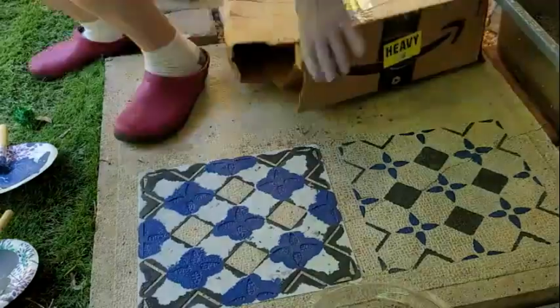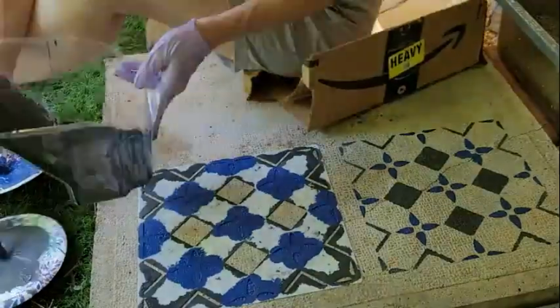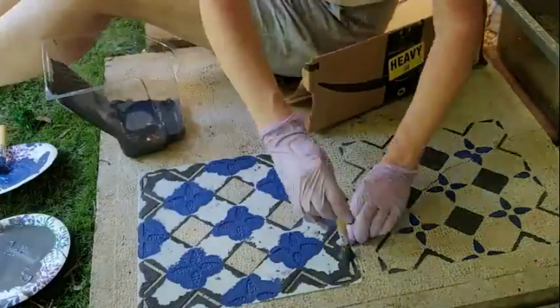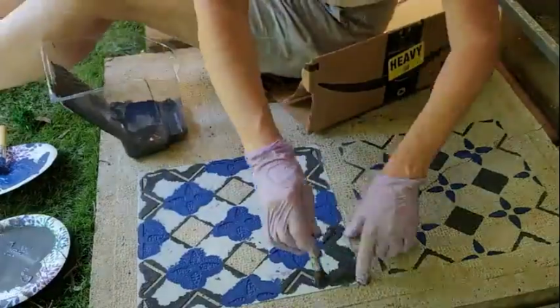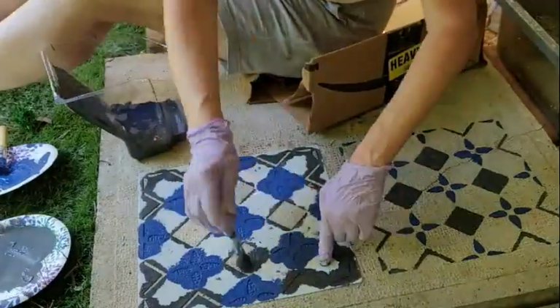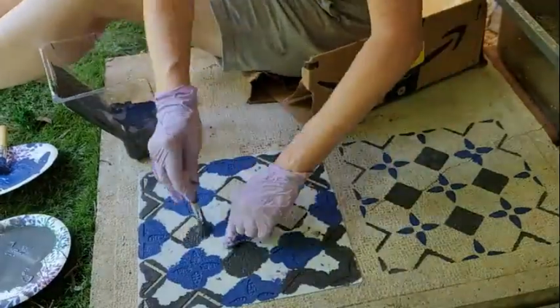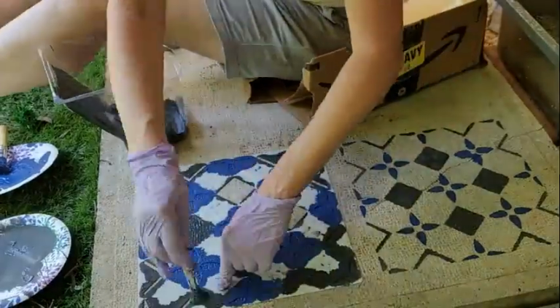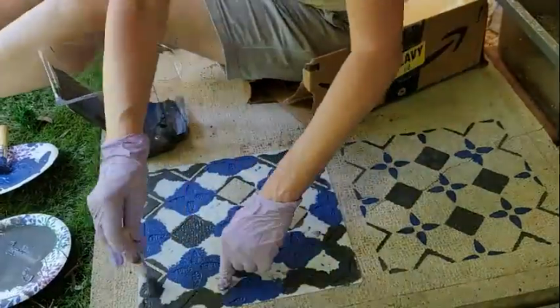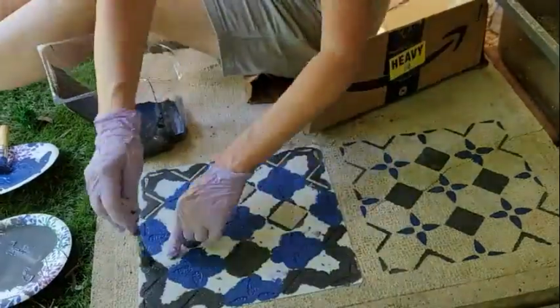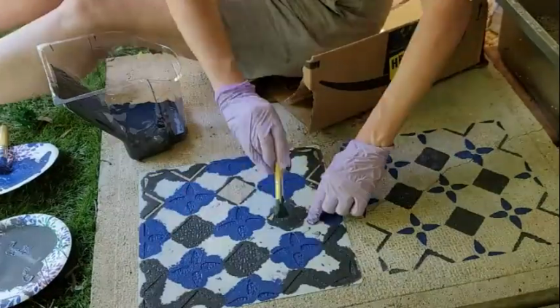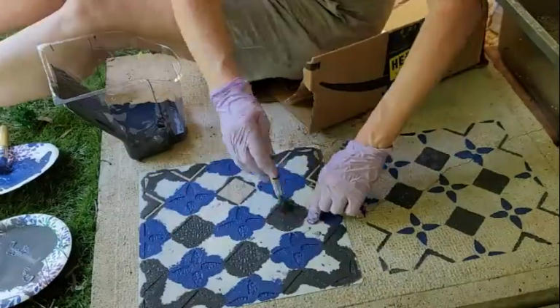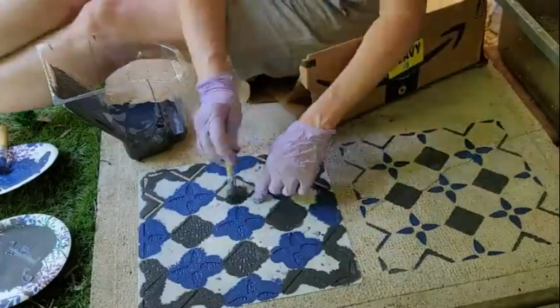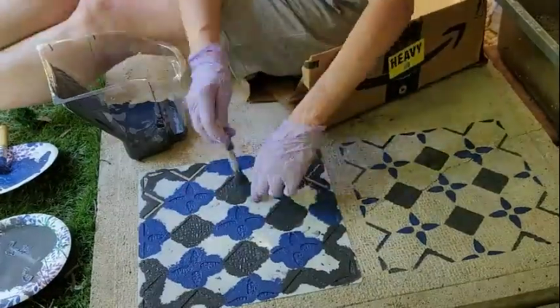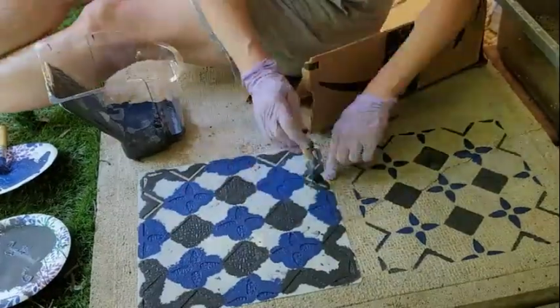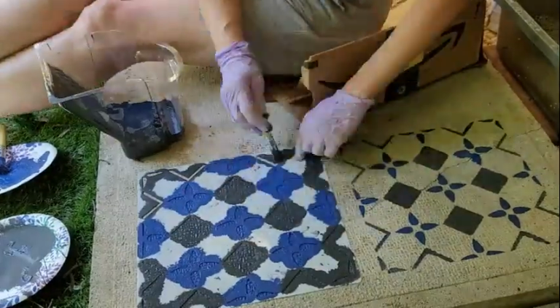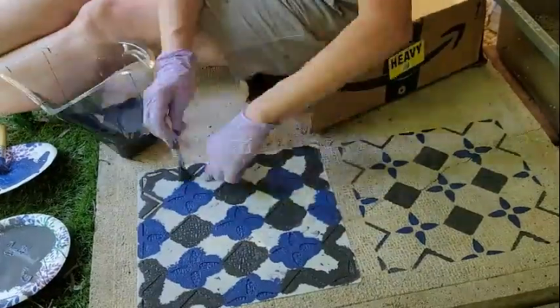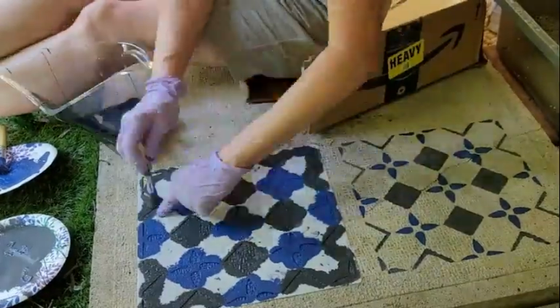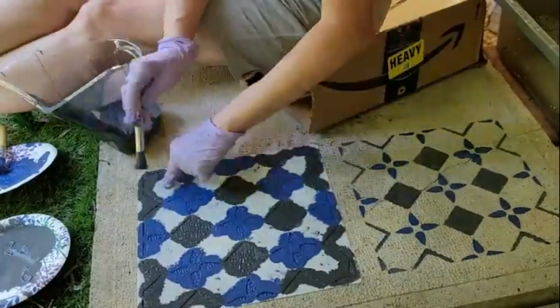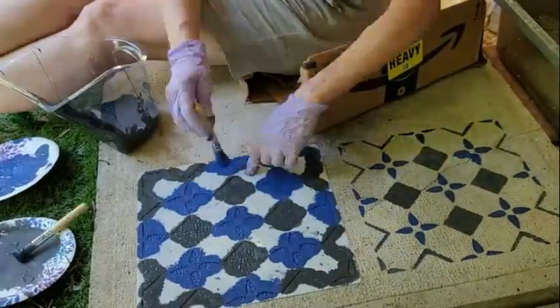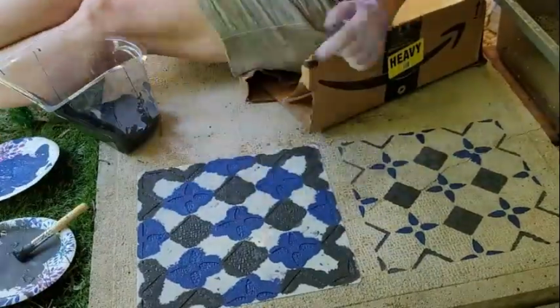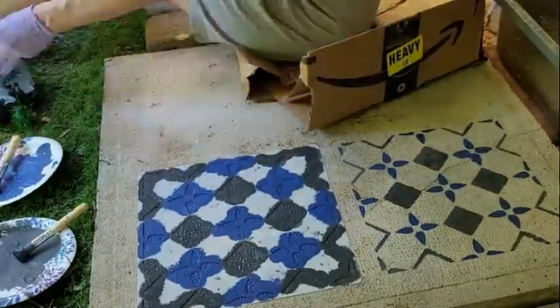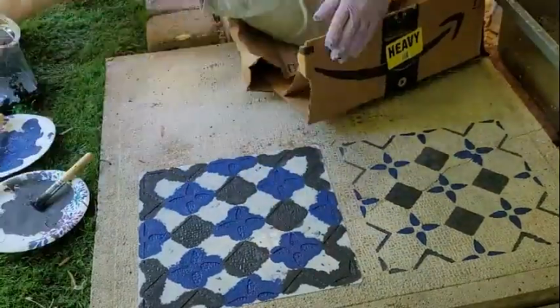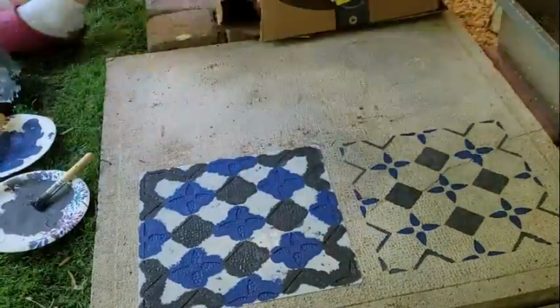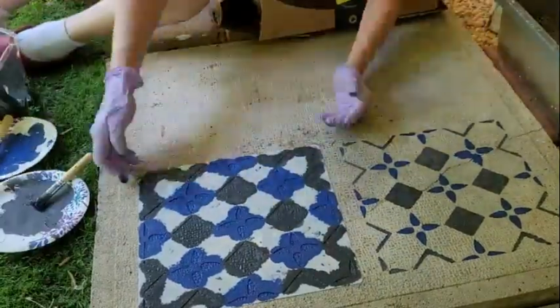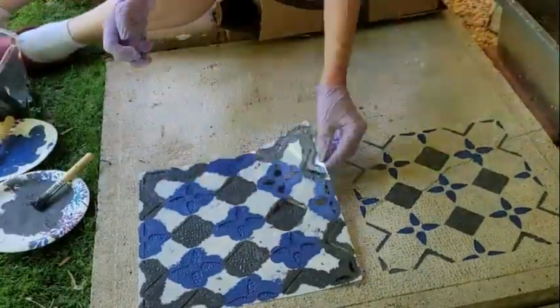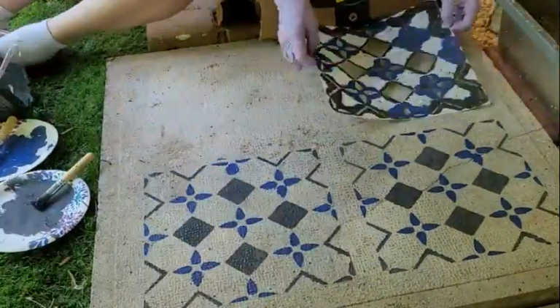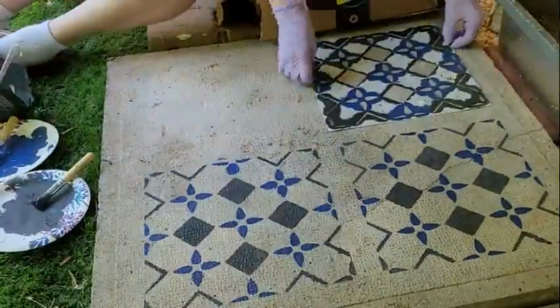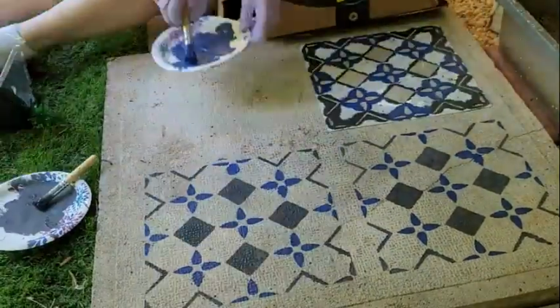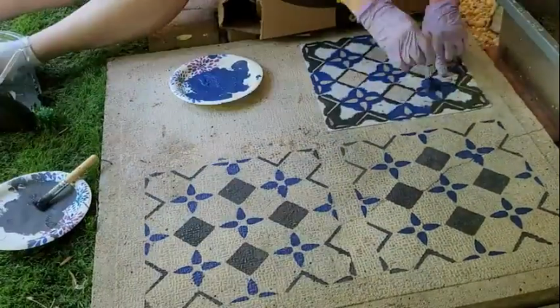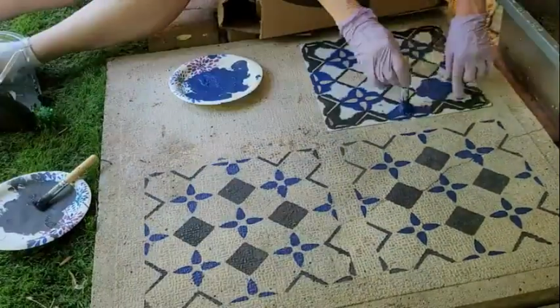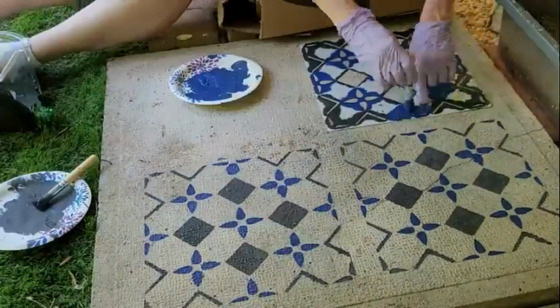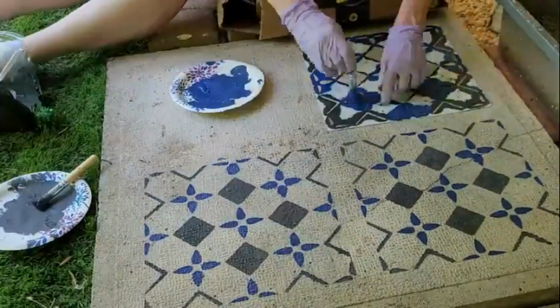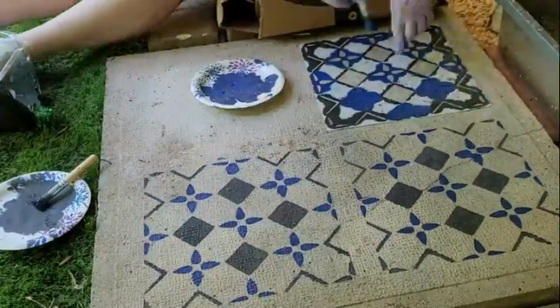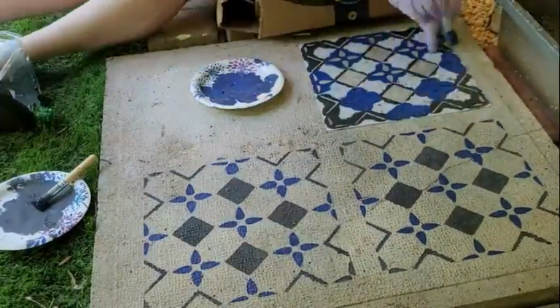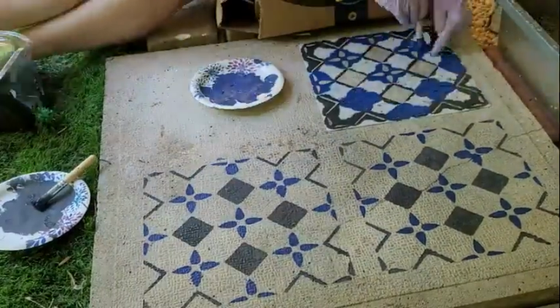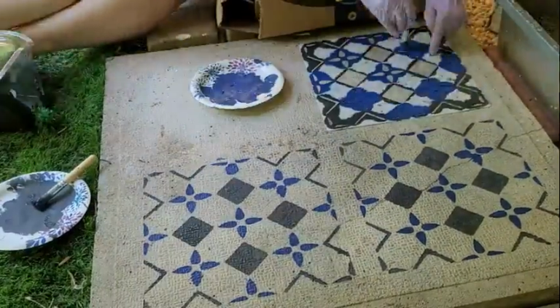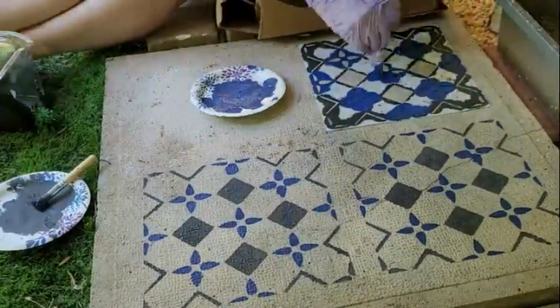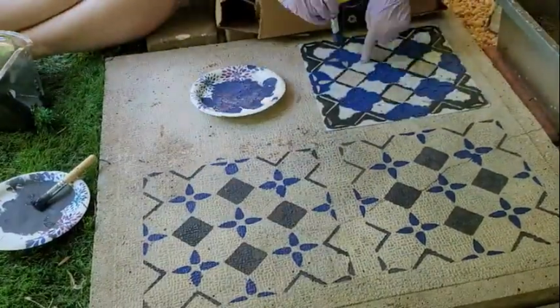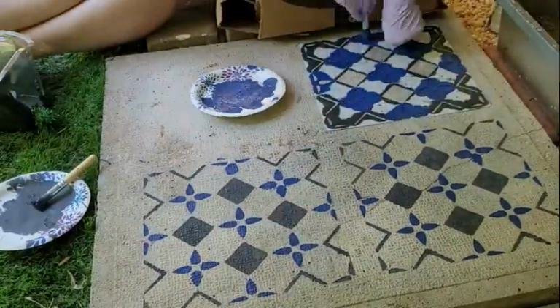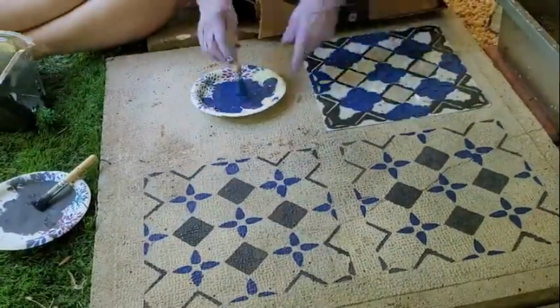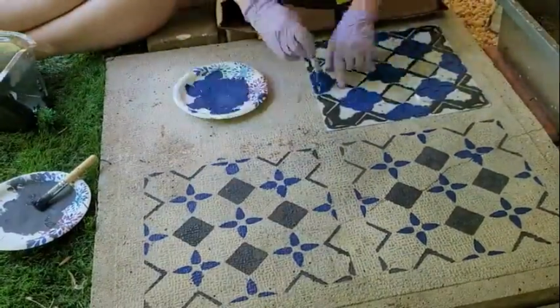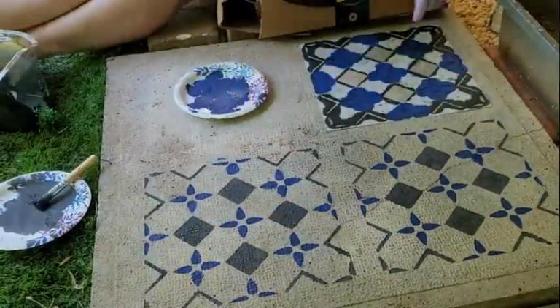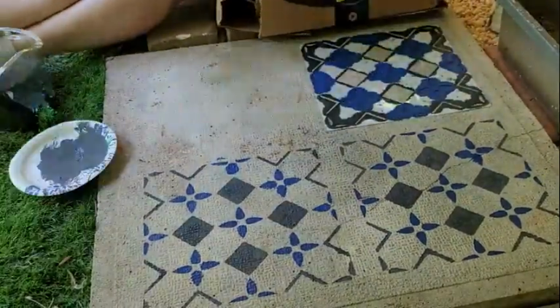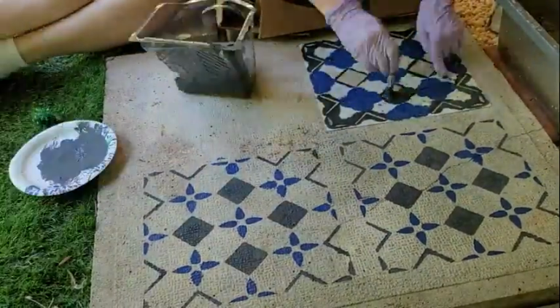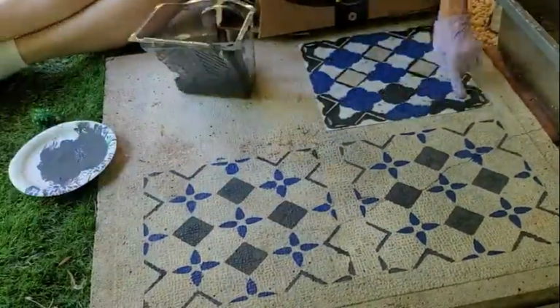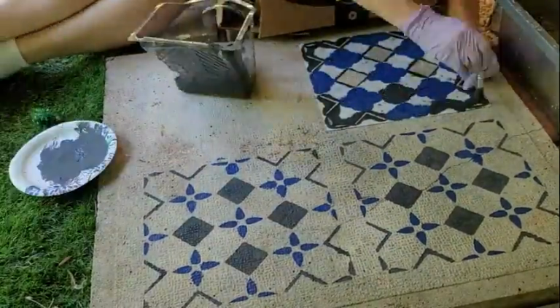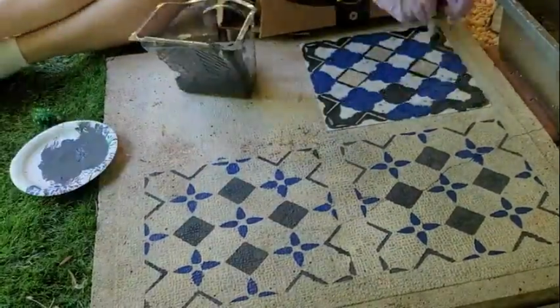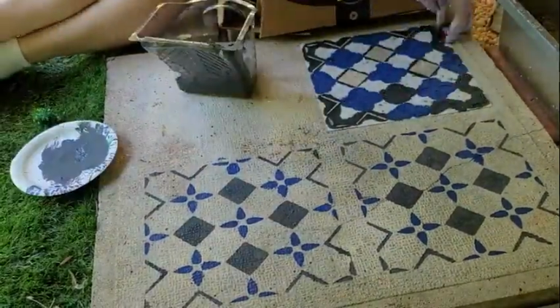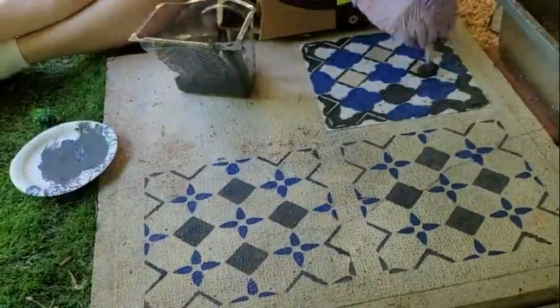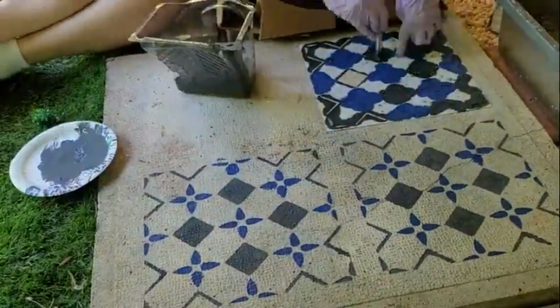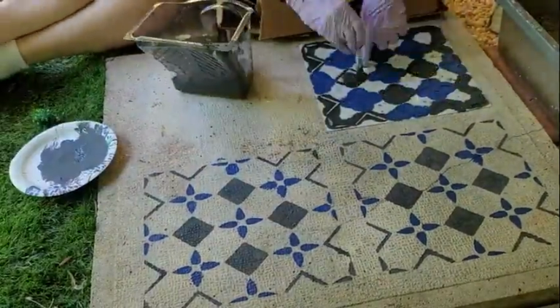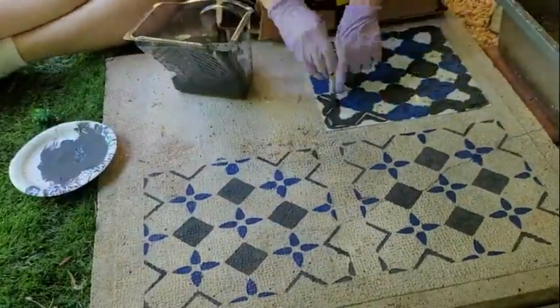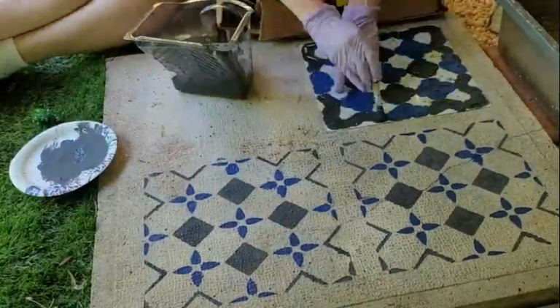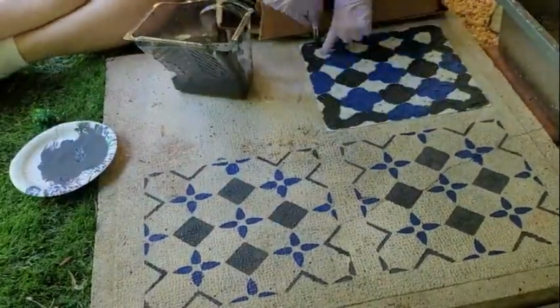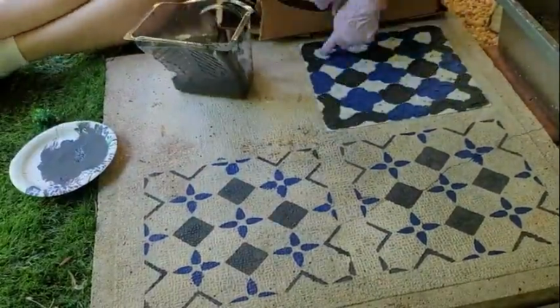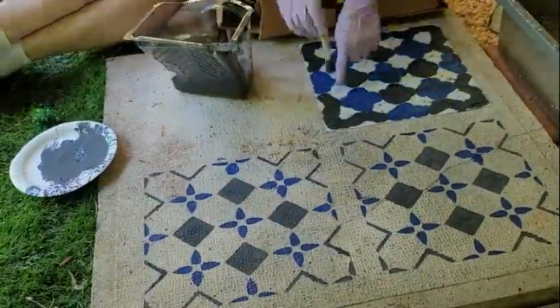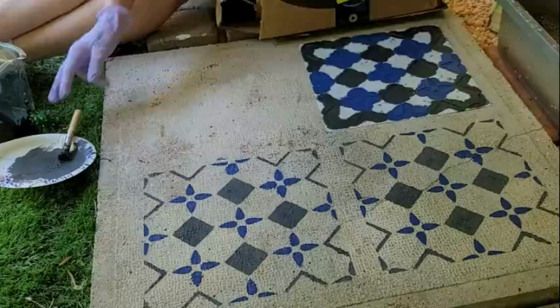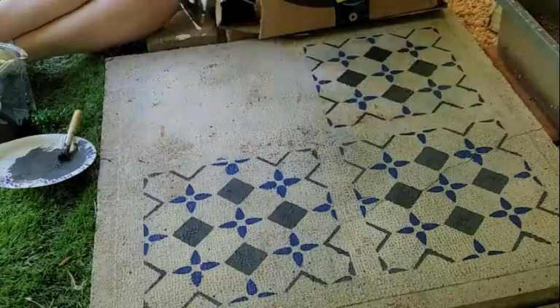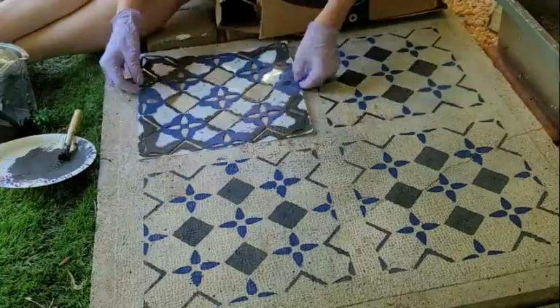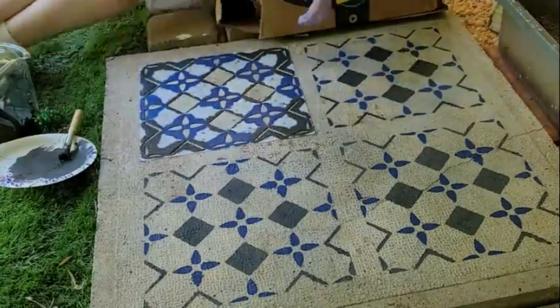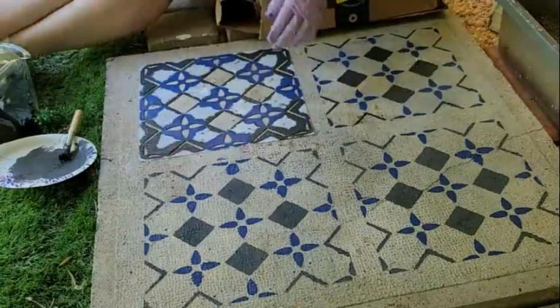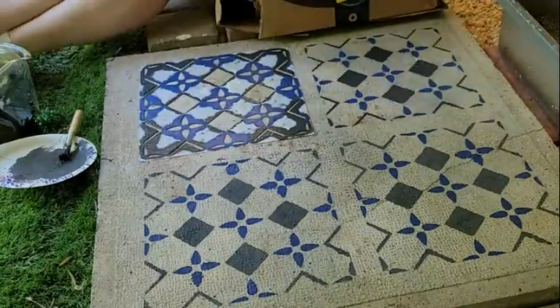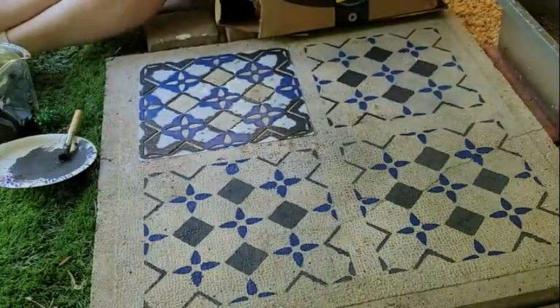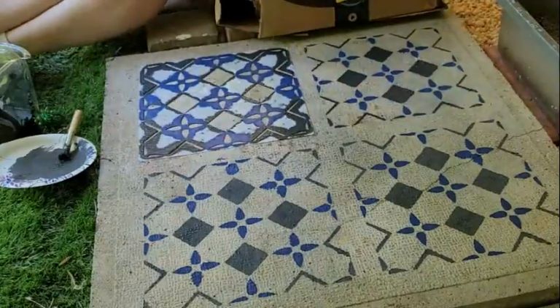Our final paver was much larger than the originals, so I just repeated this very simple pattern.